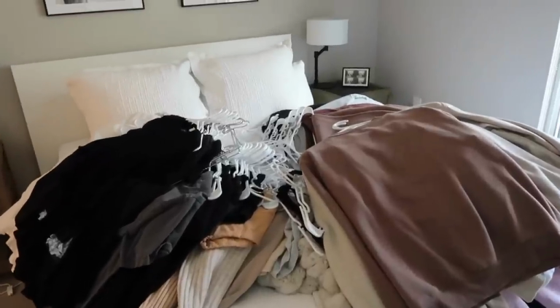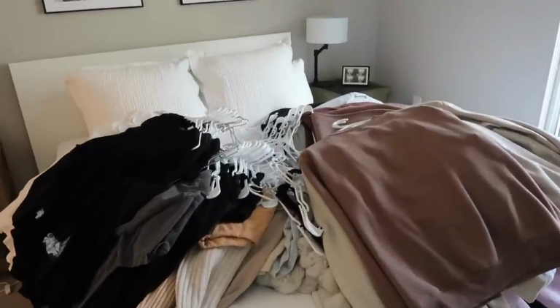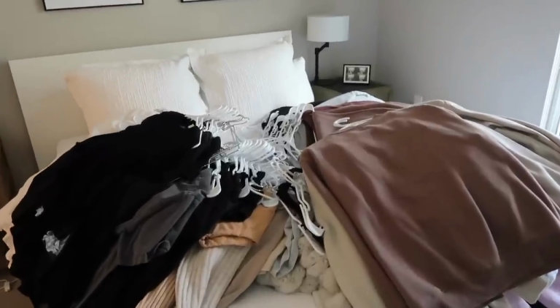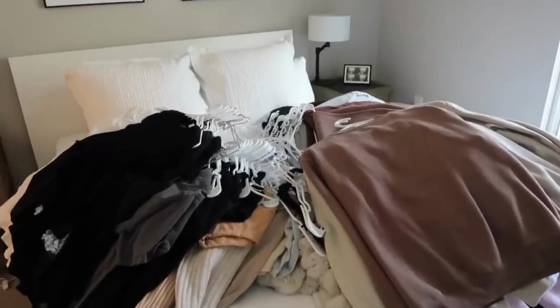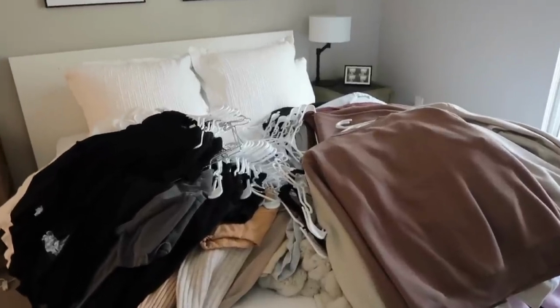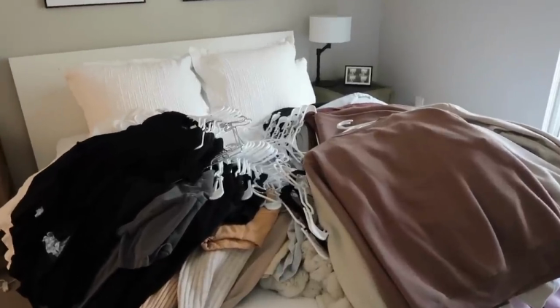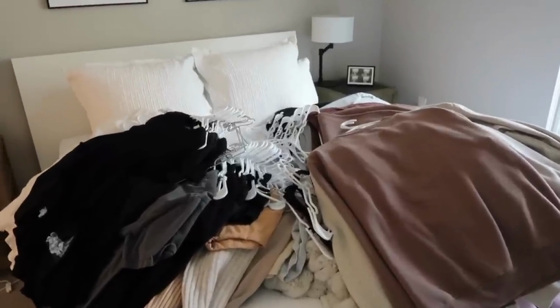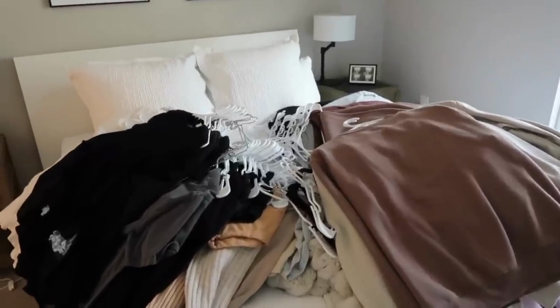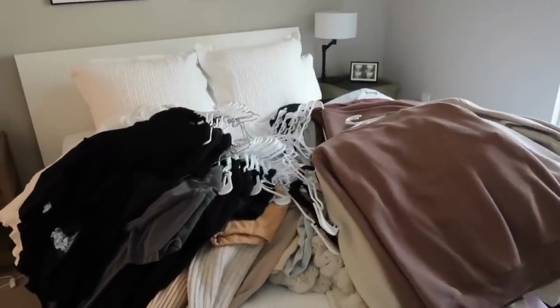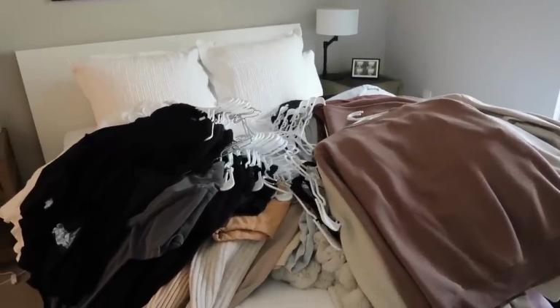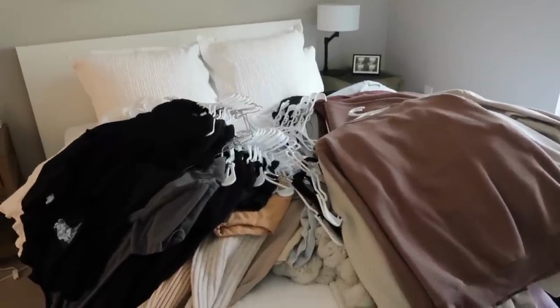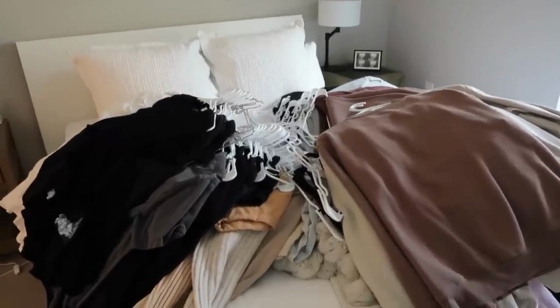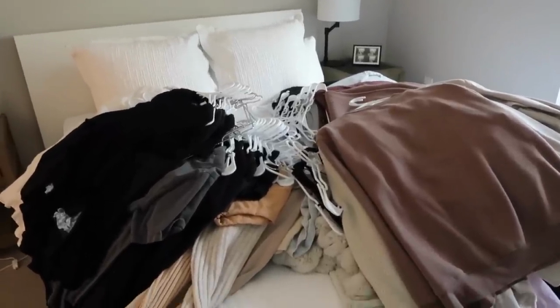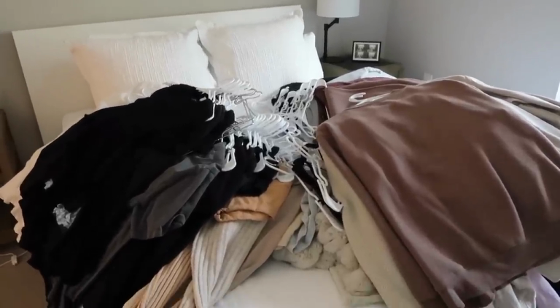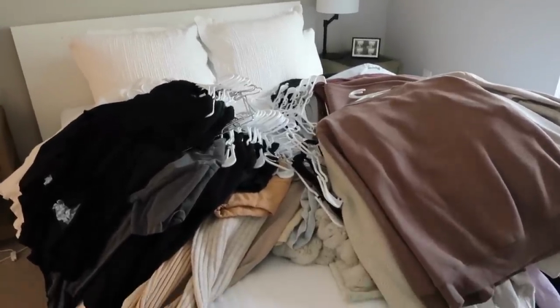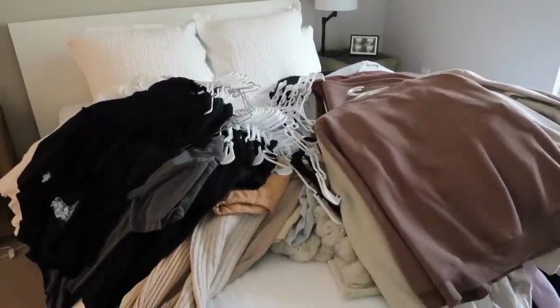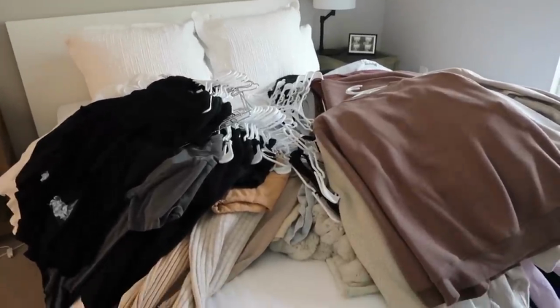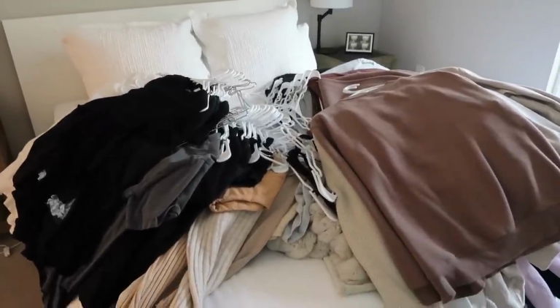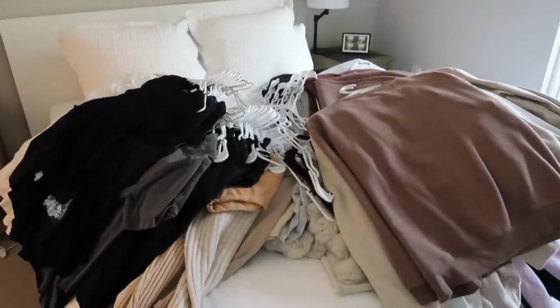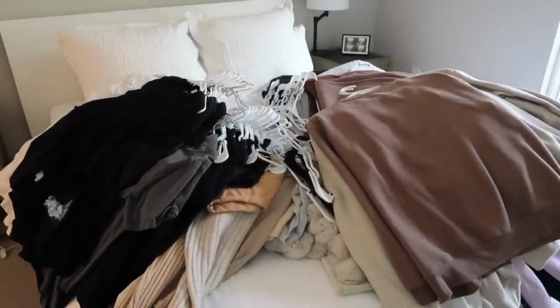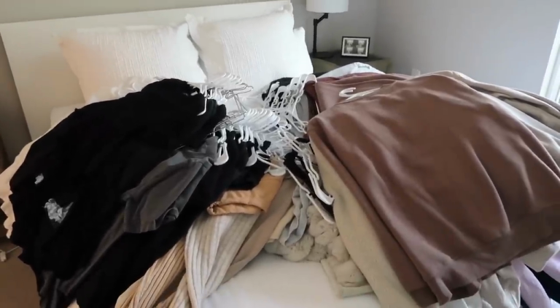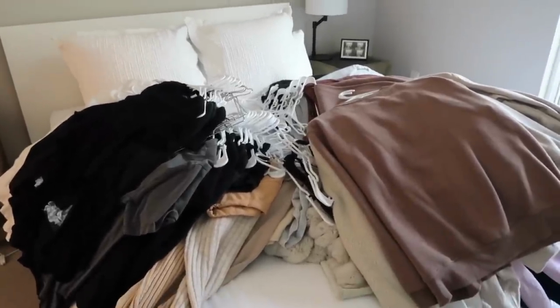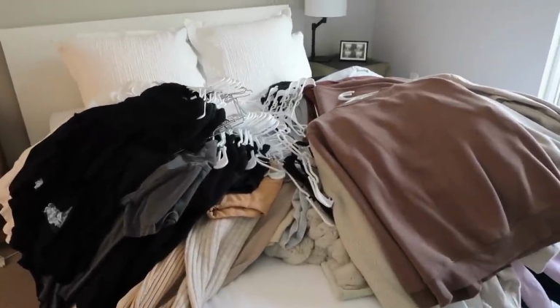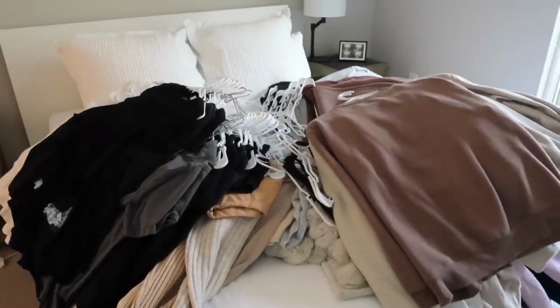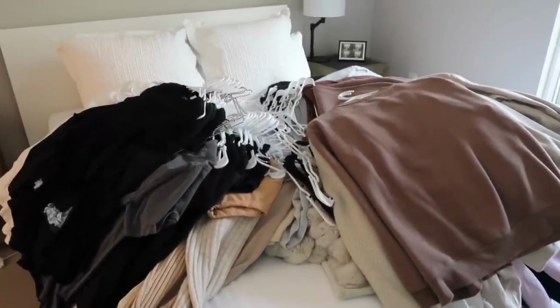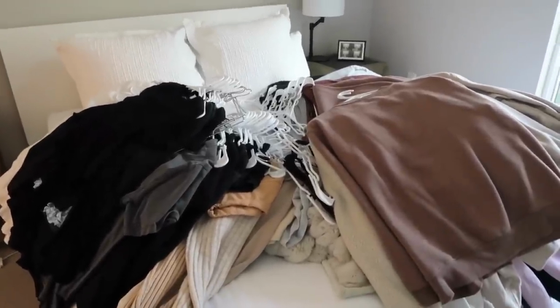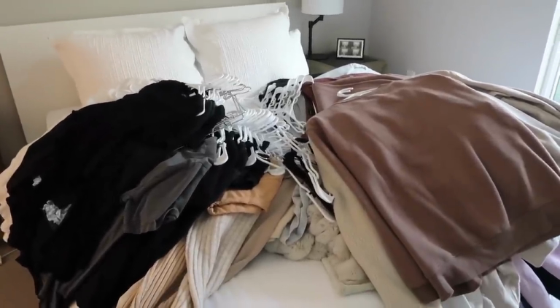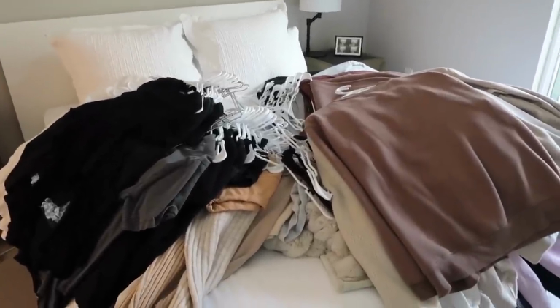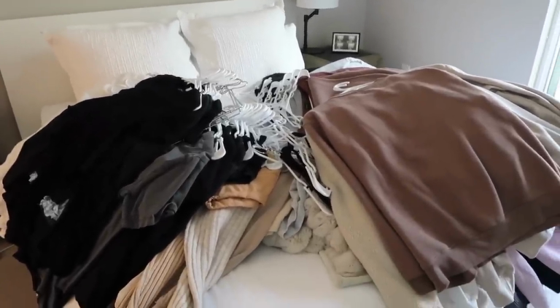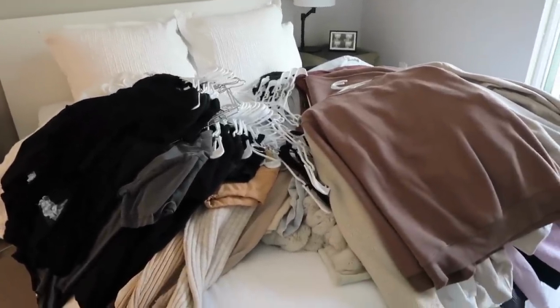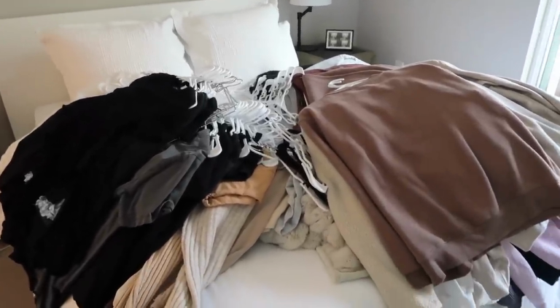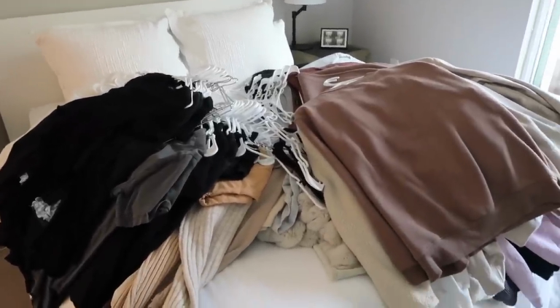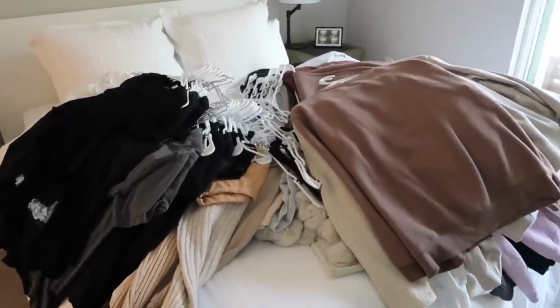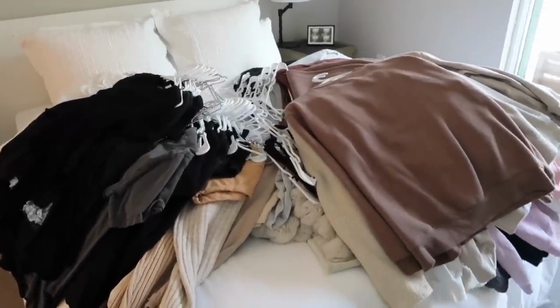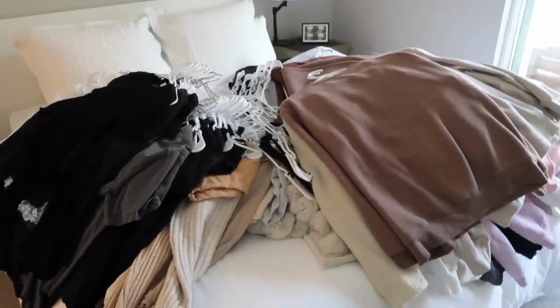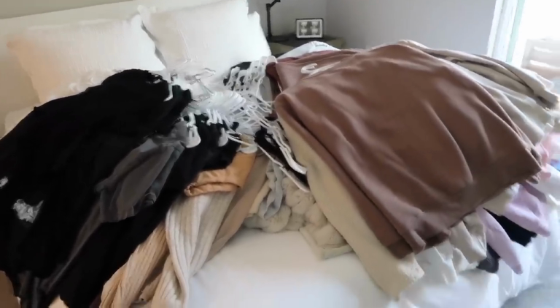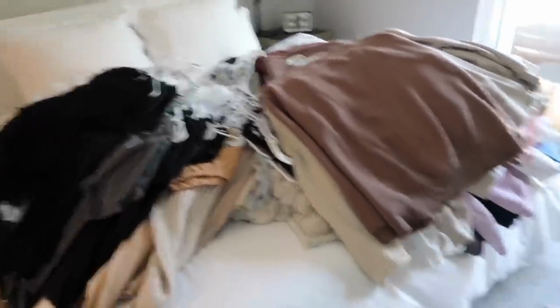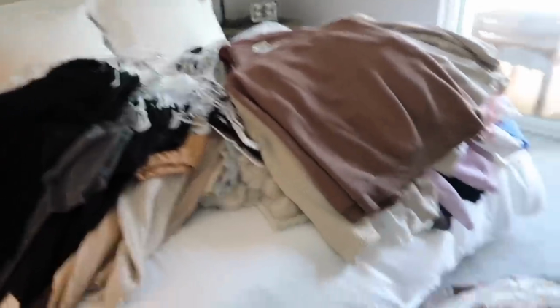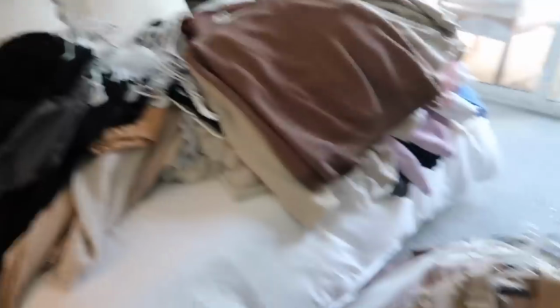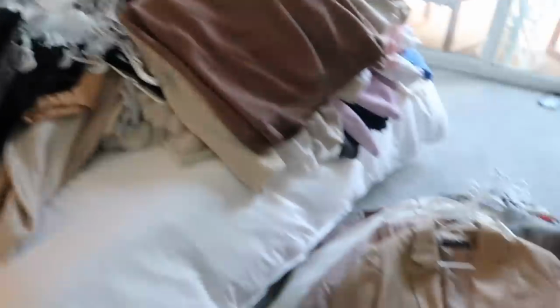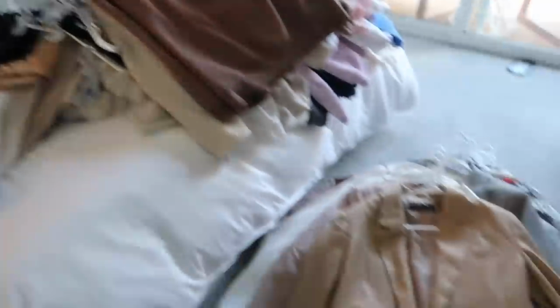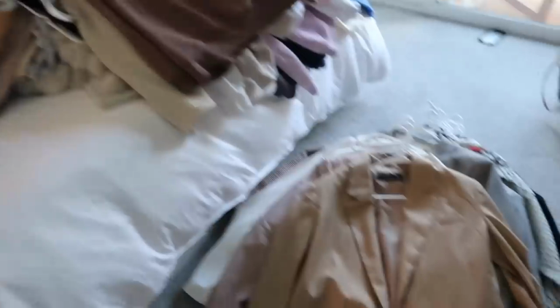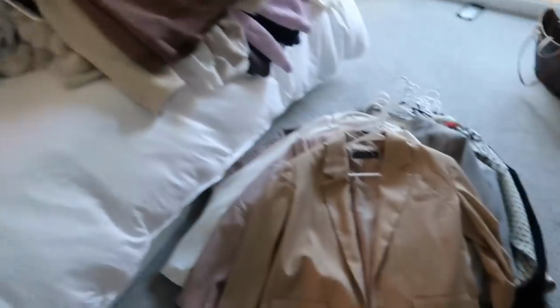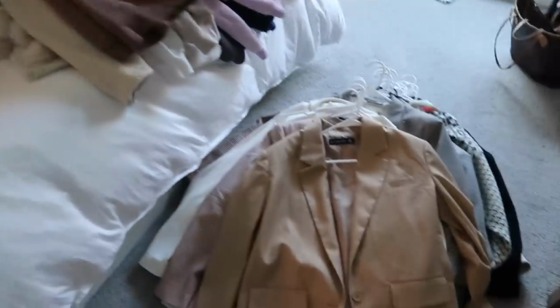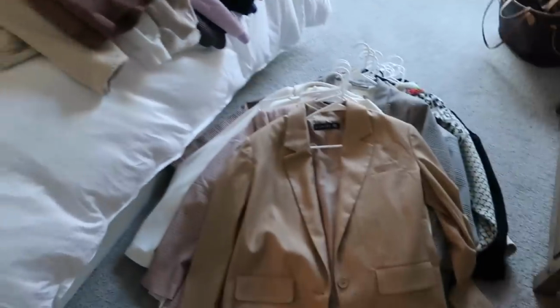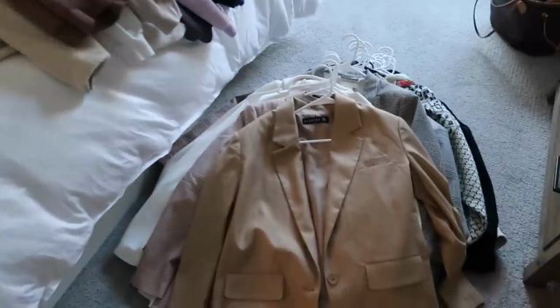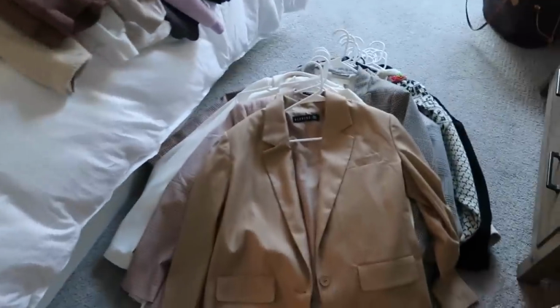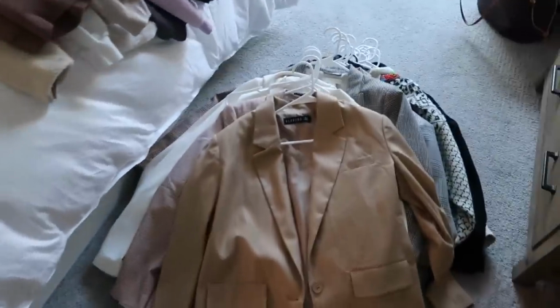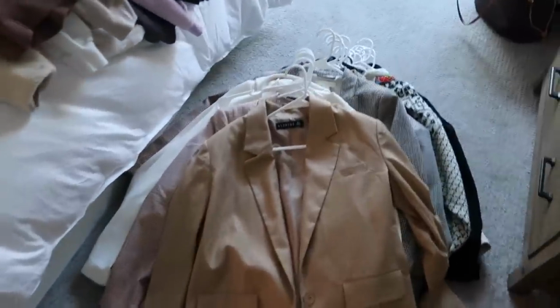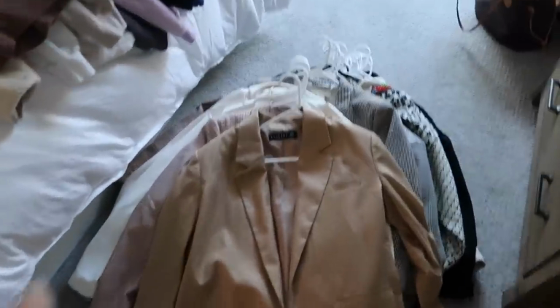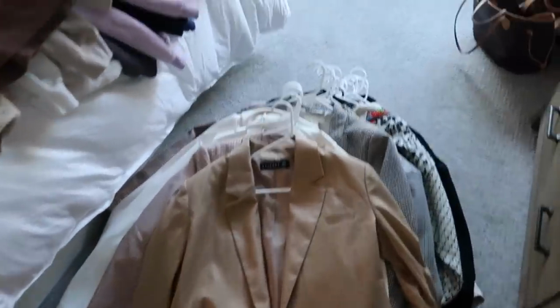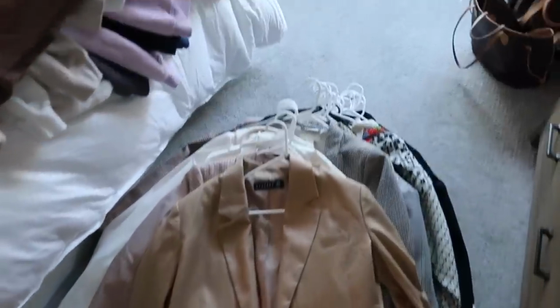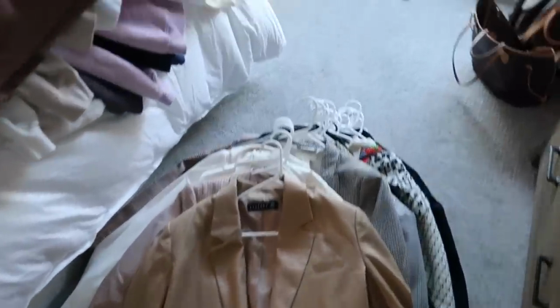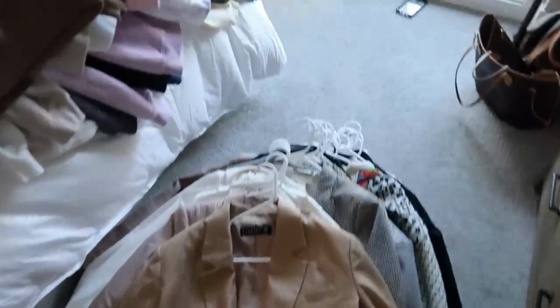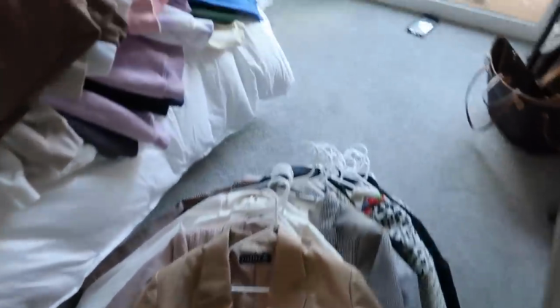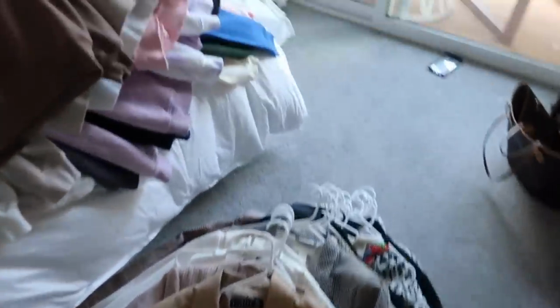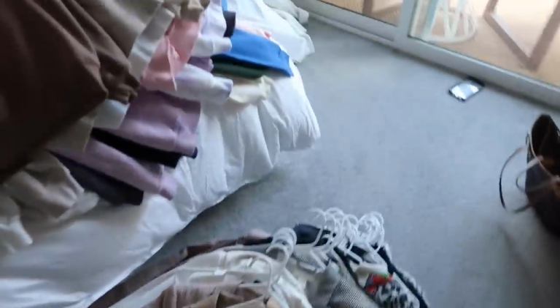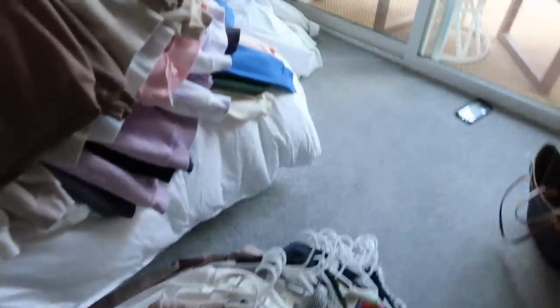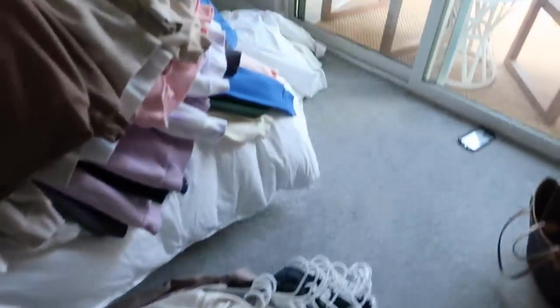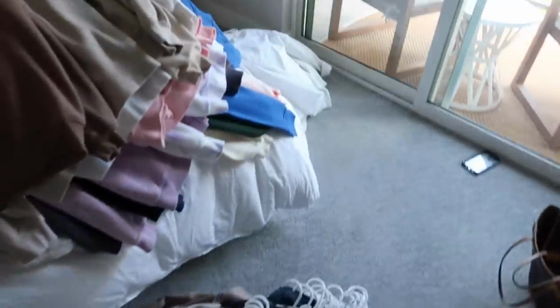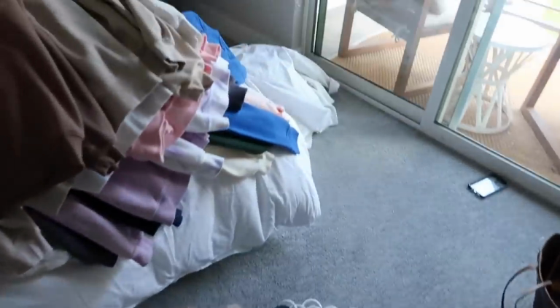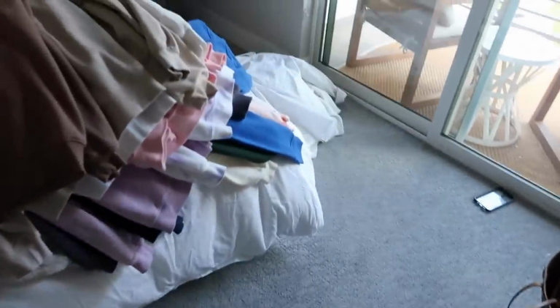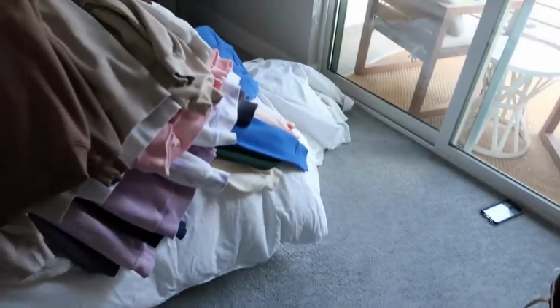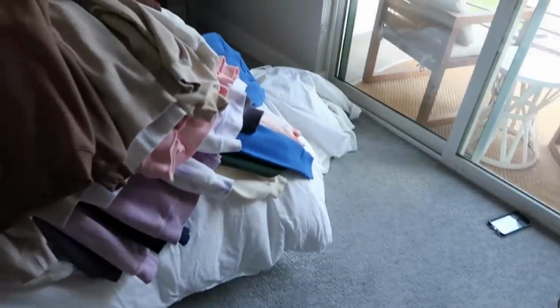I just got everything out of the closet and made a gigantic mess. I put all the hanging stuff on my bed and on the floor.